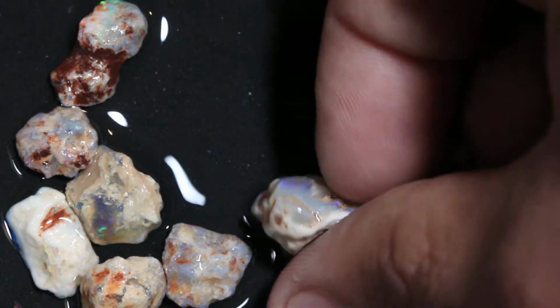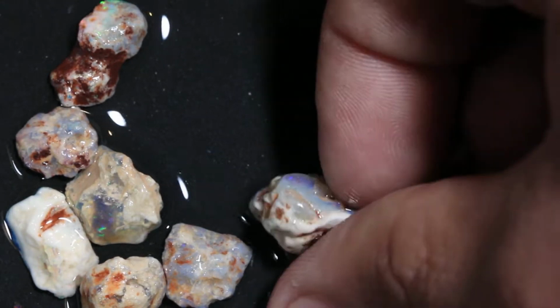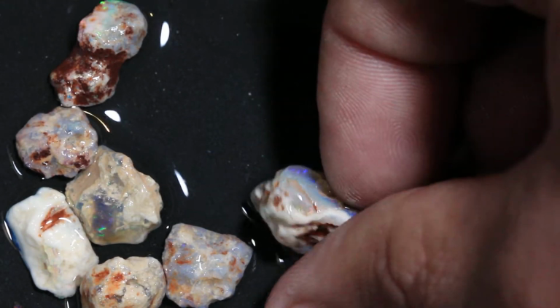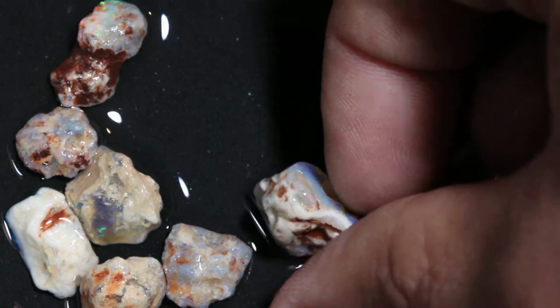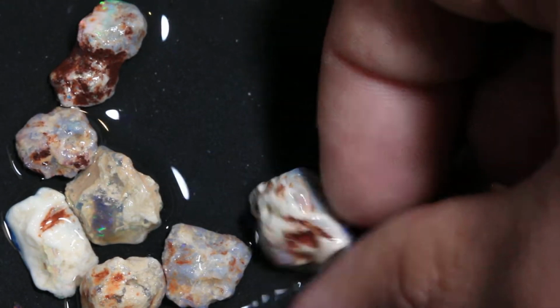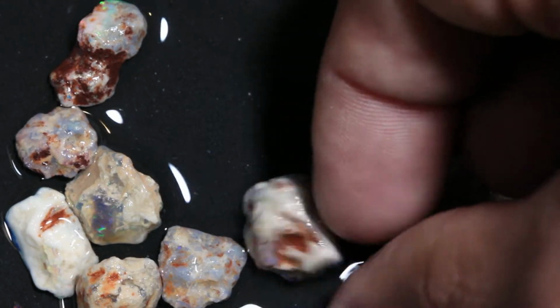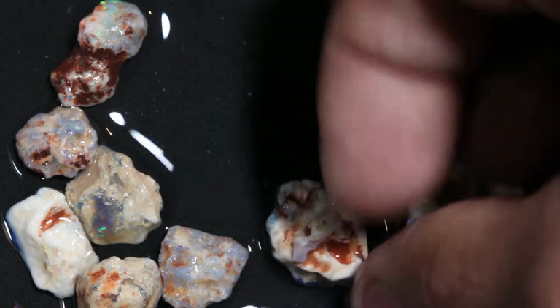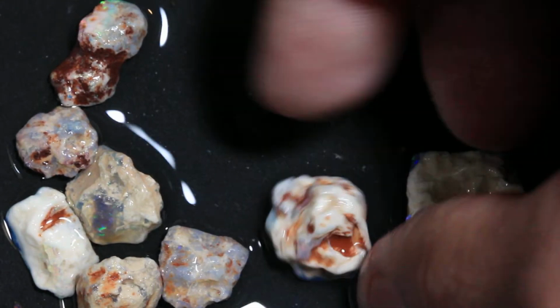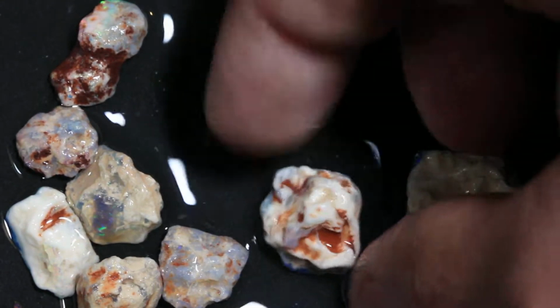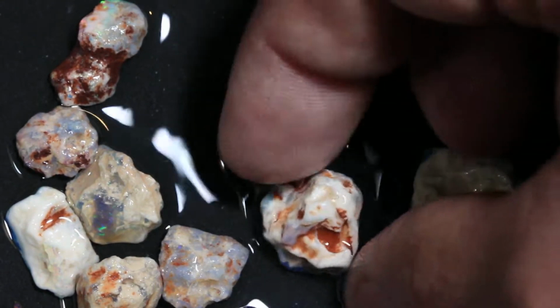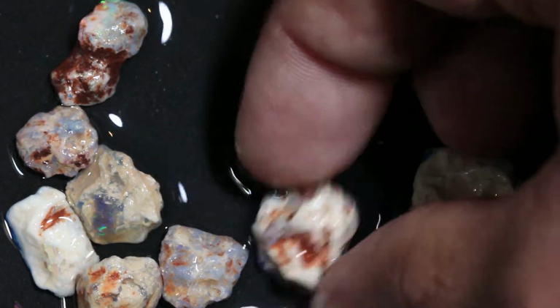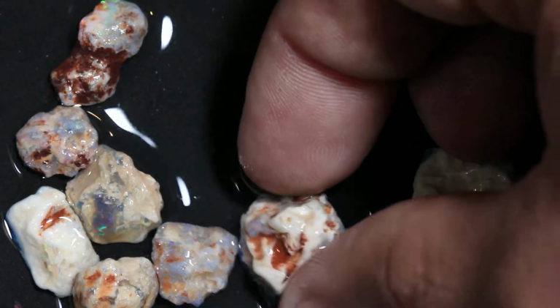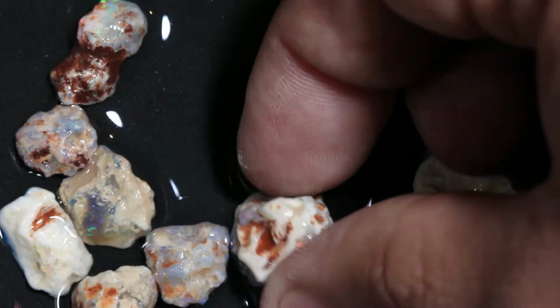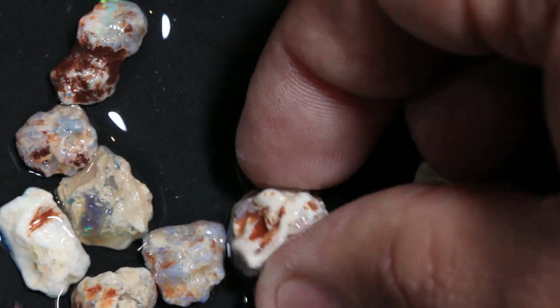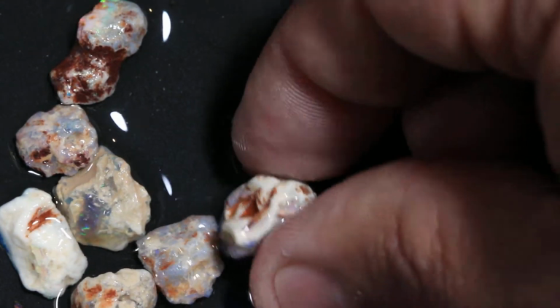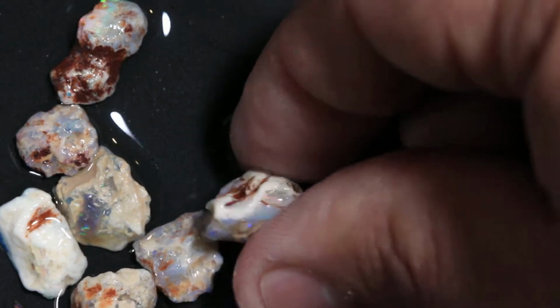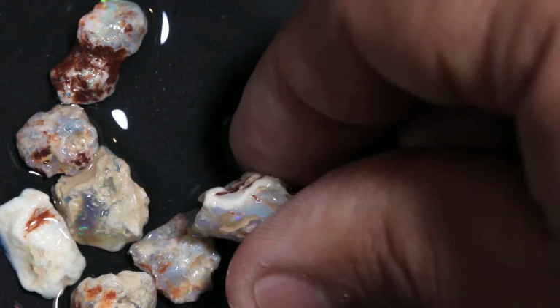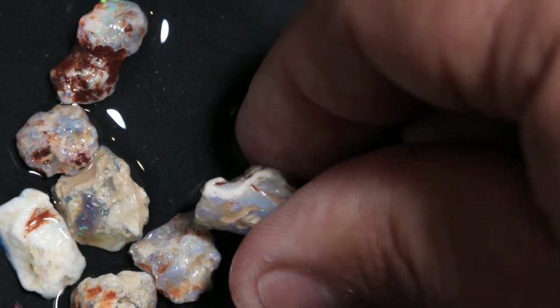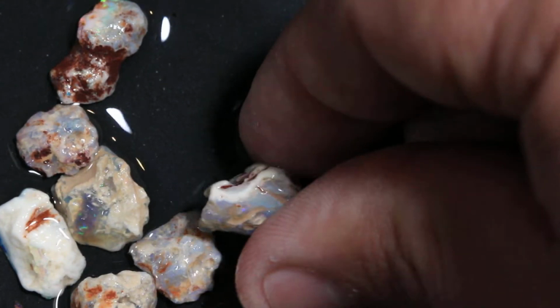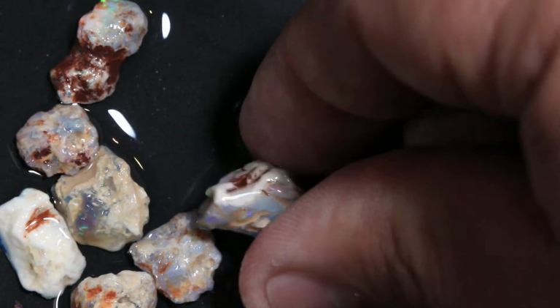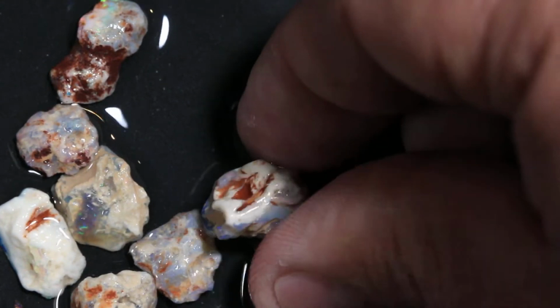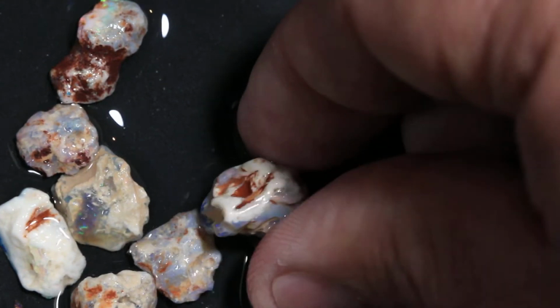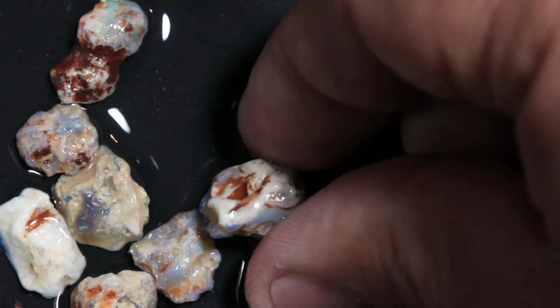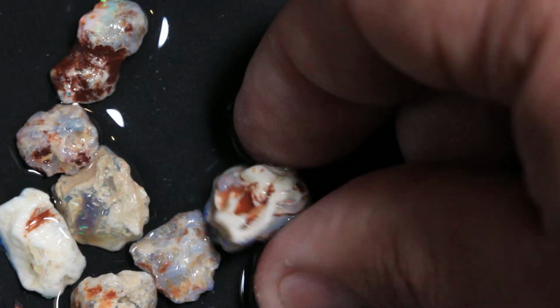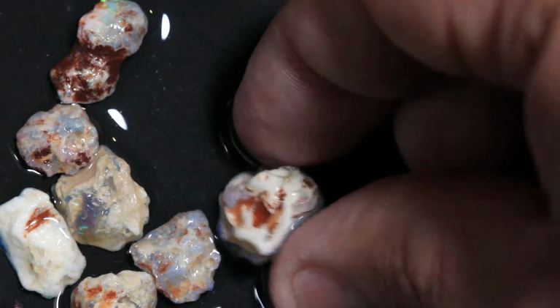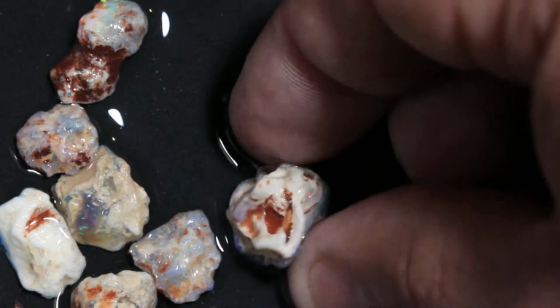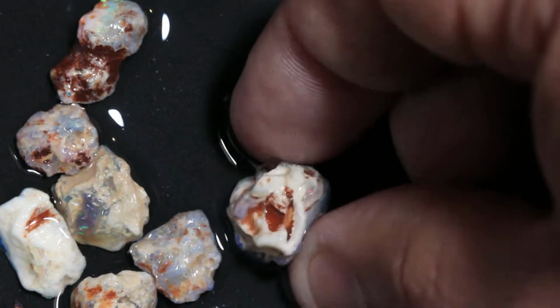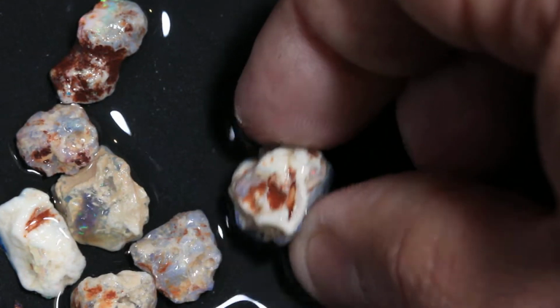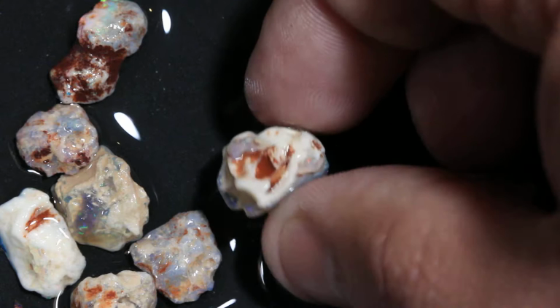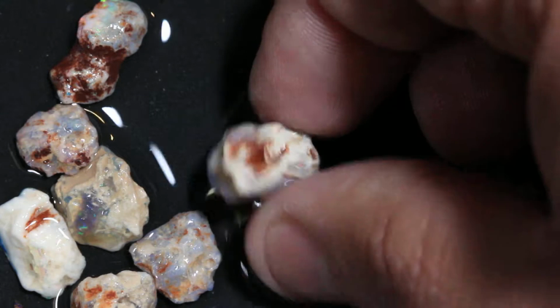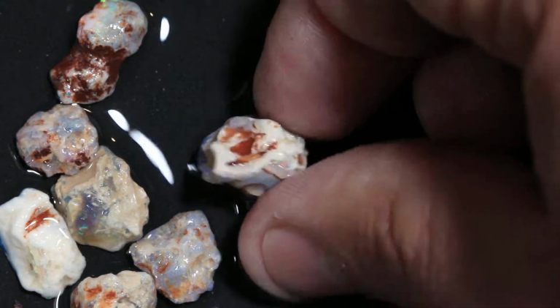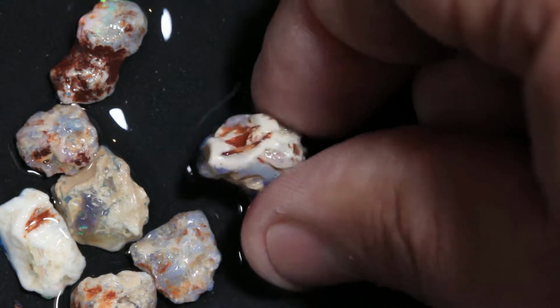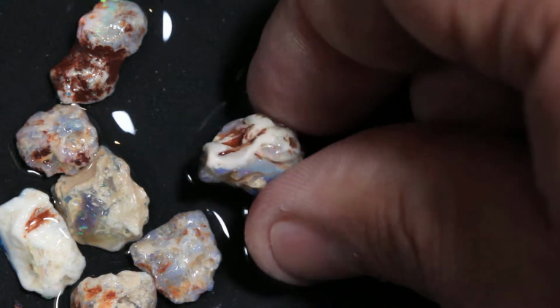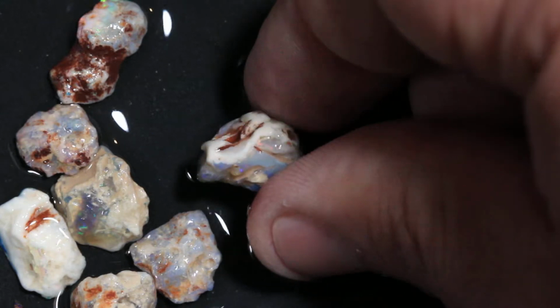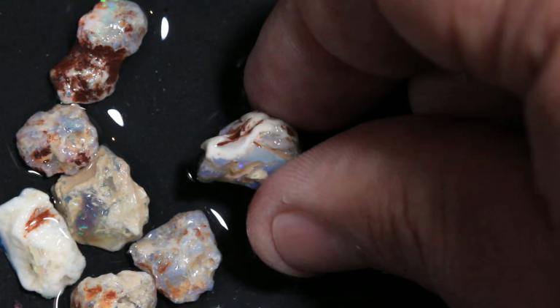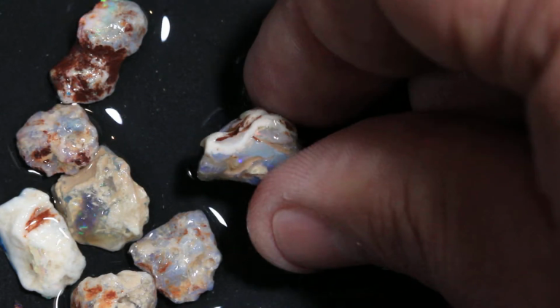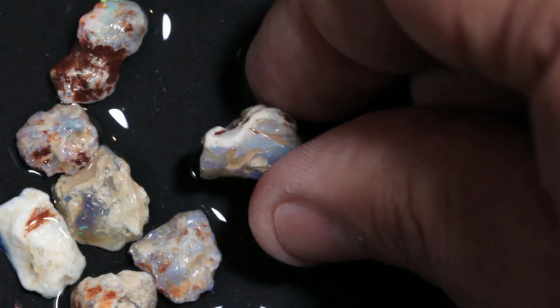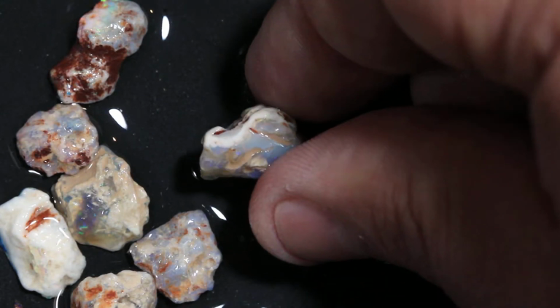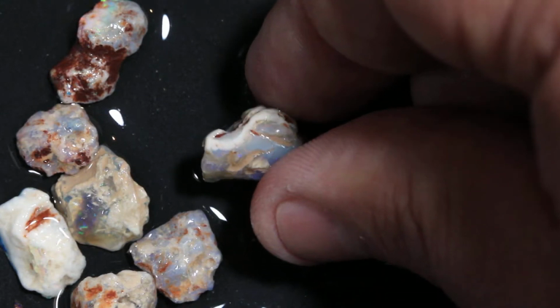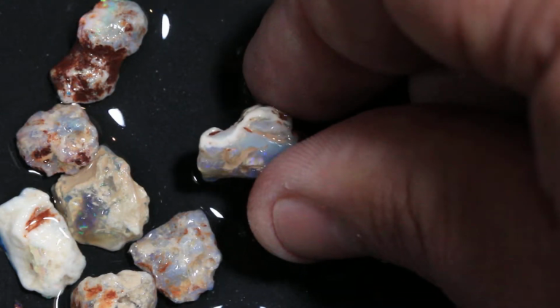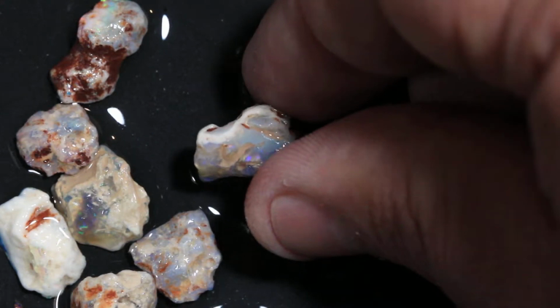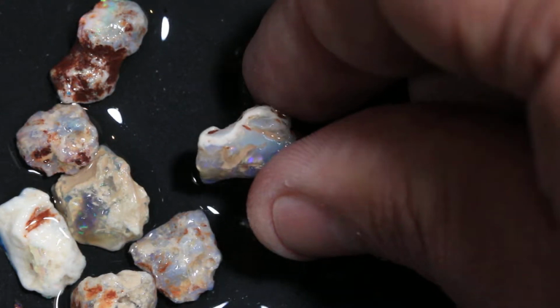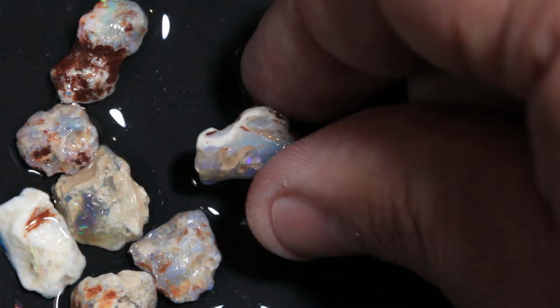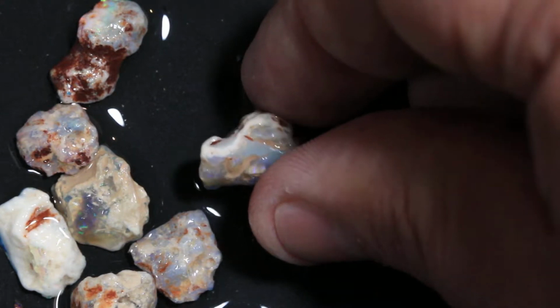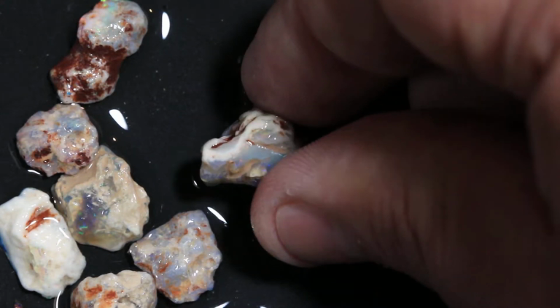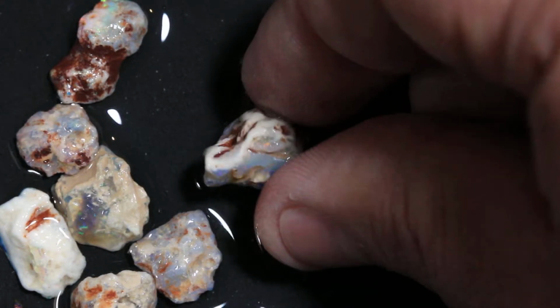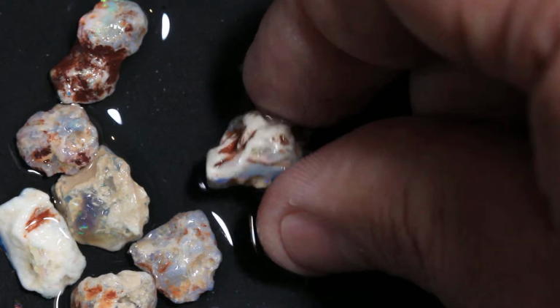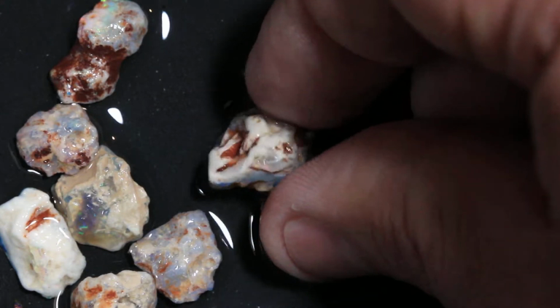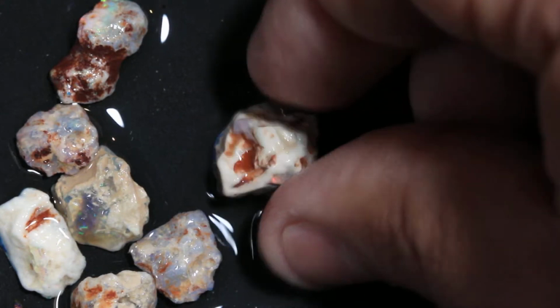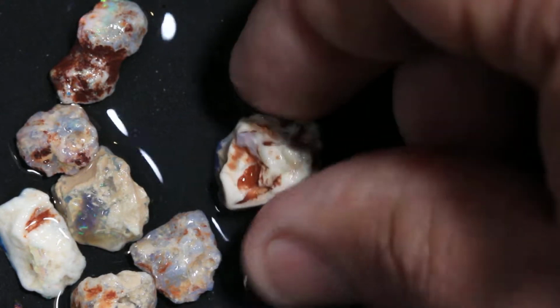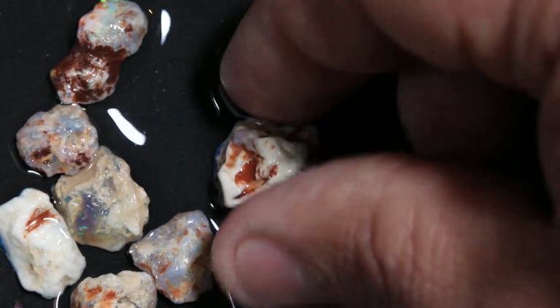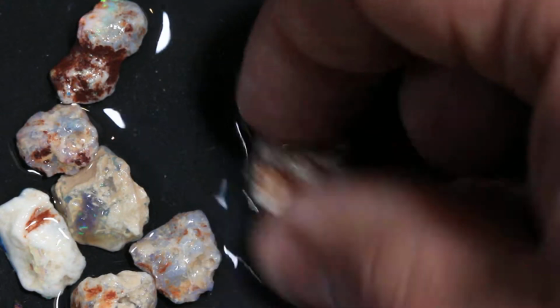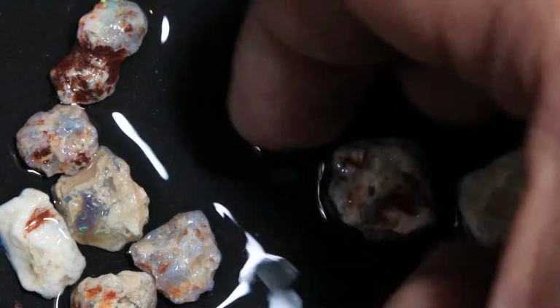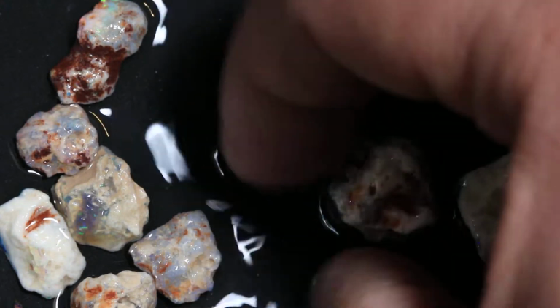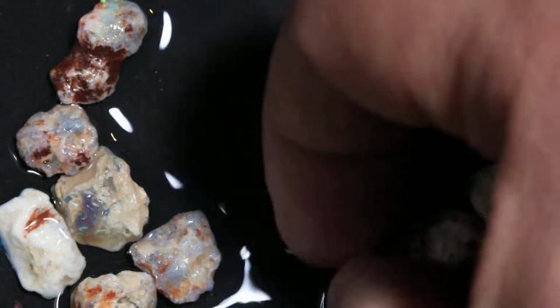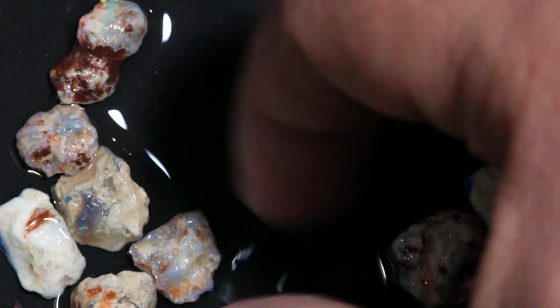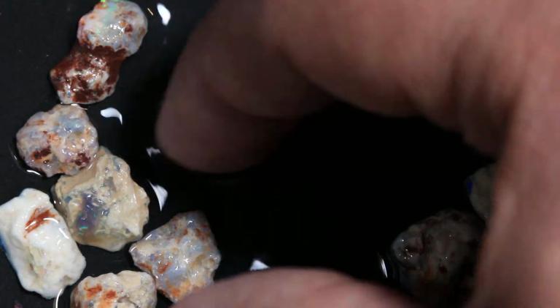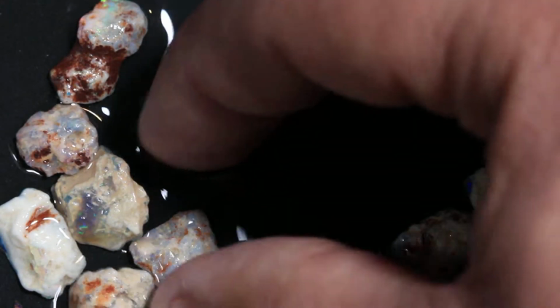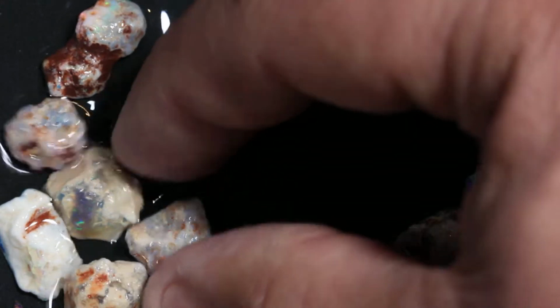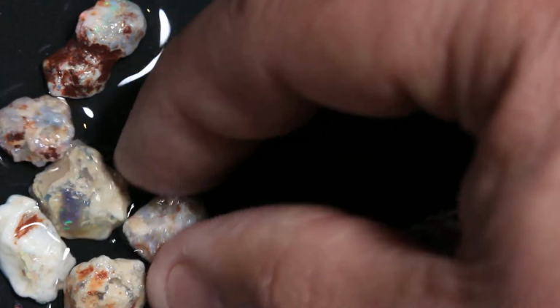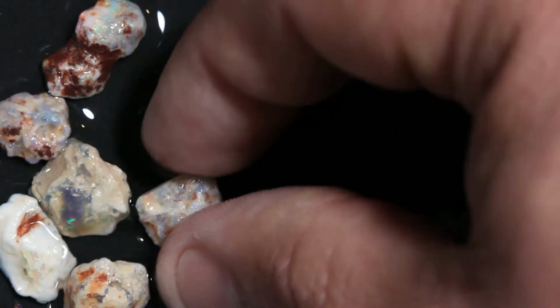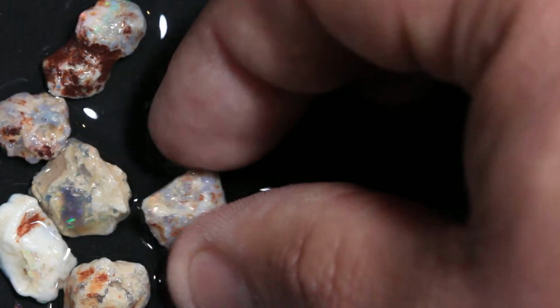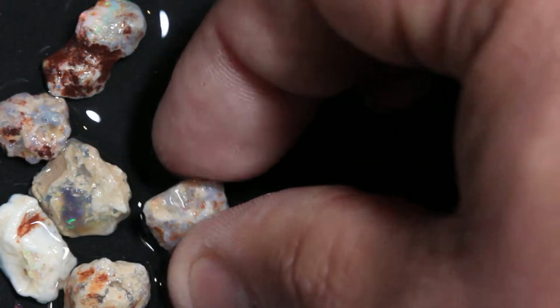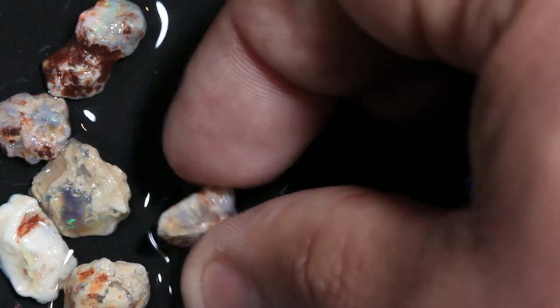It might actually be a nice little opal in there. It's probably not a beginner's piece, but we'll leave it in here for somebody who's paying attention.